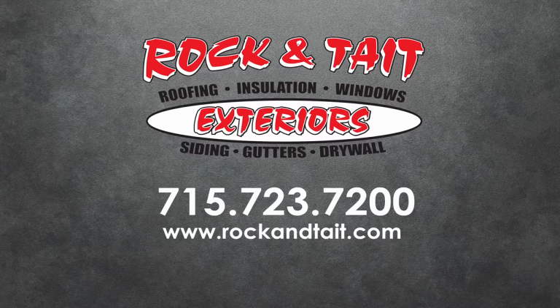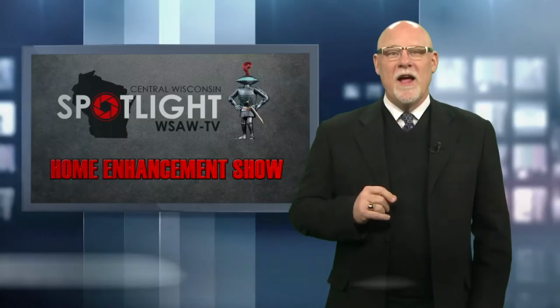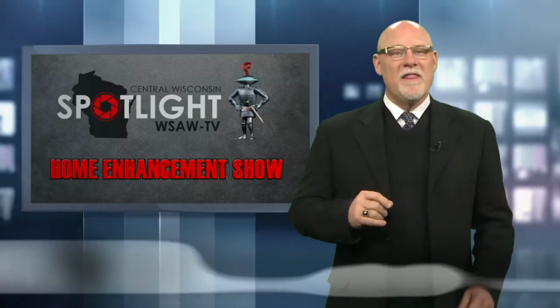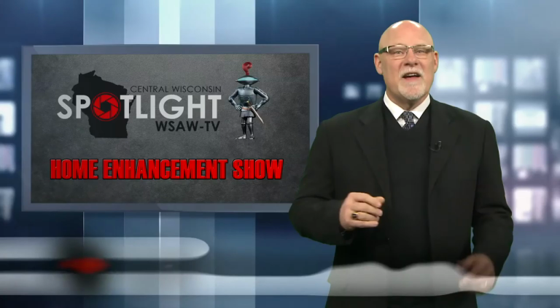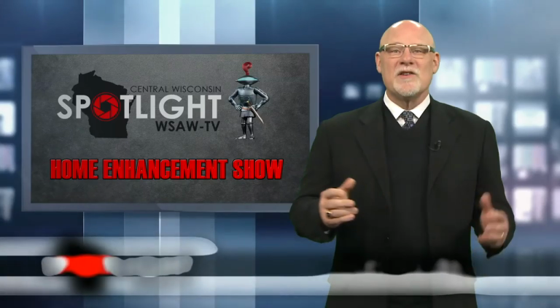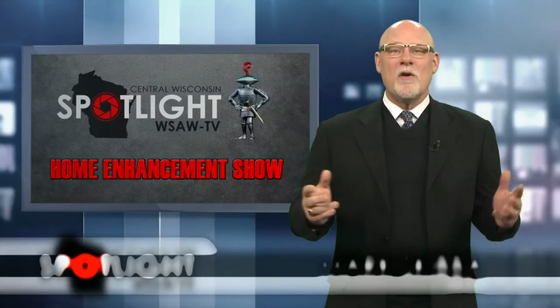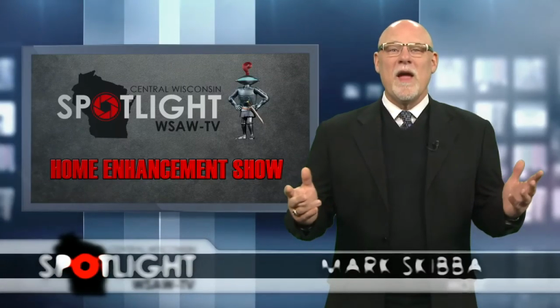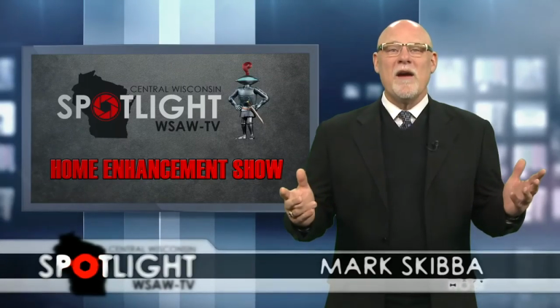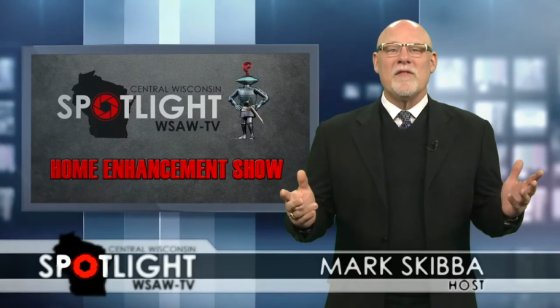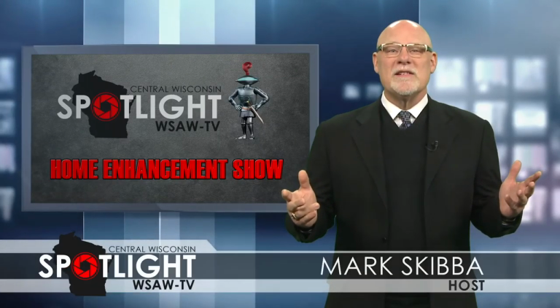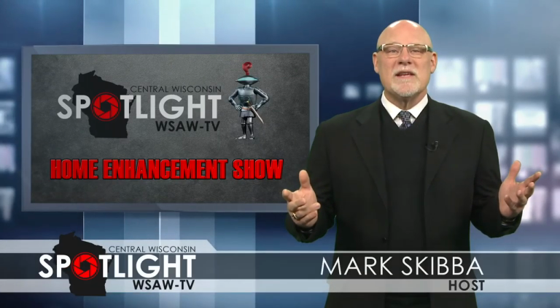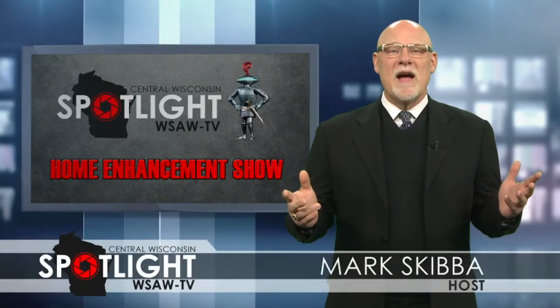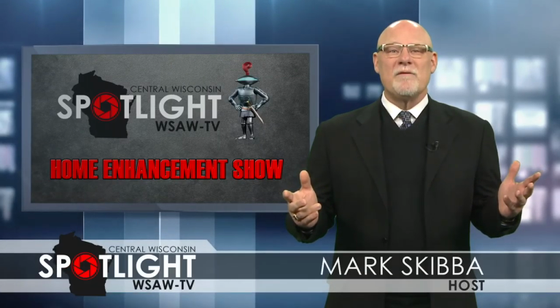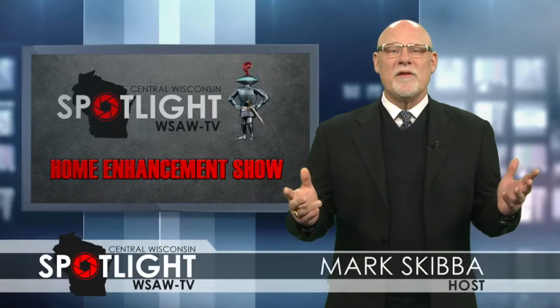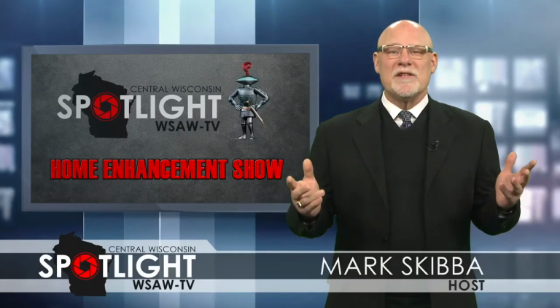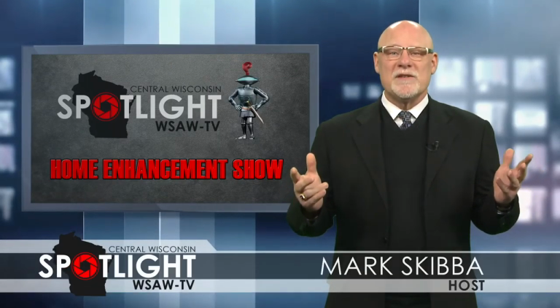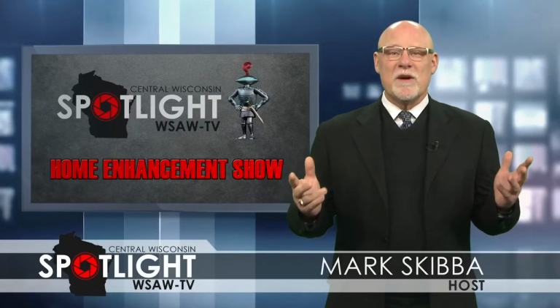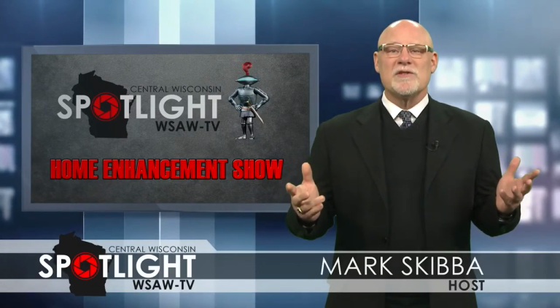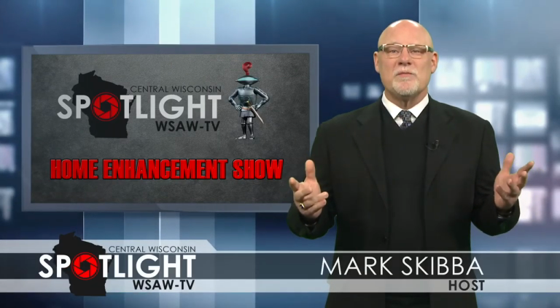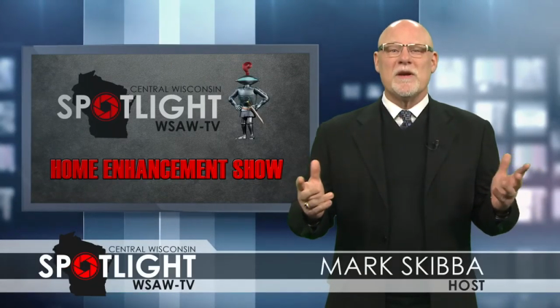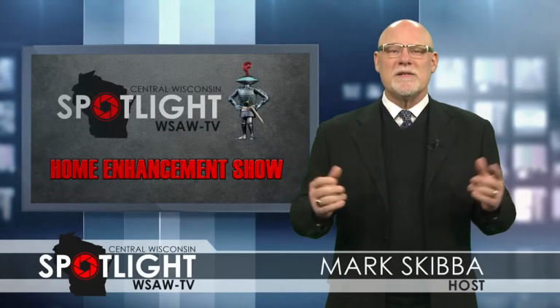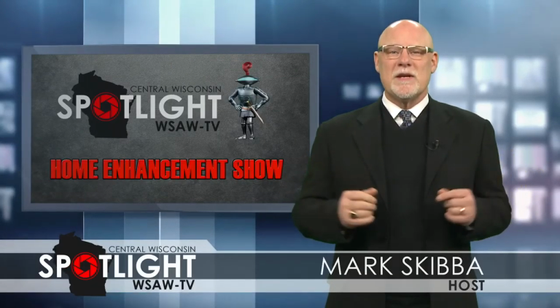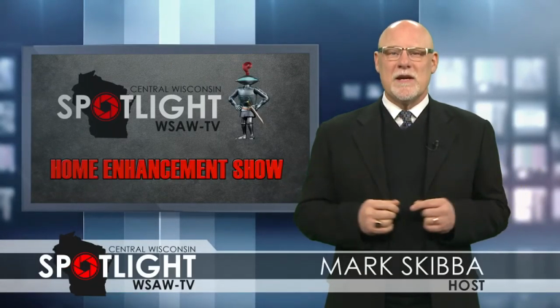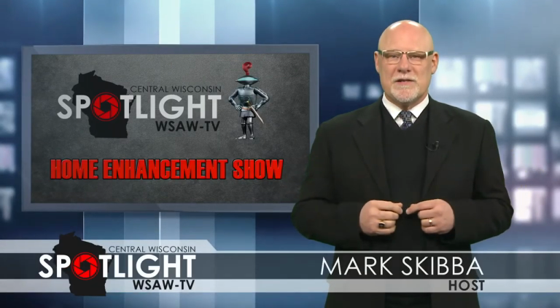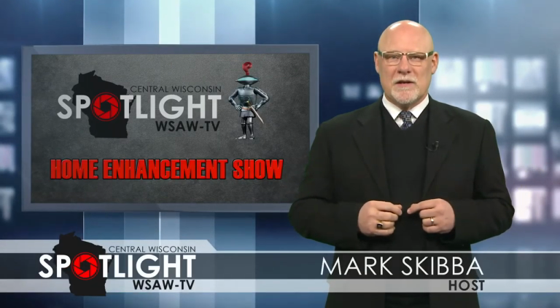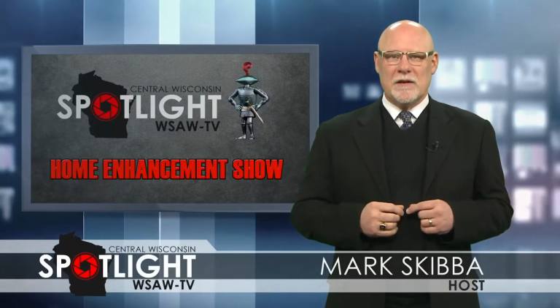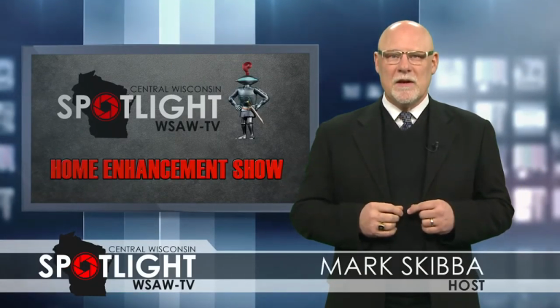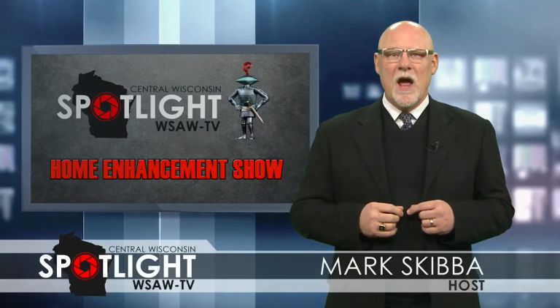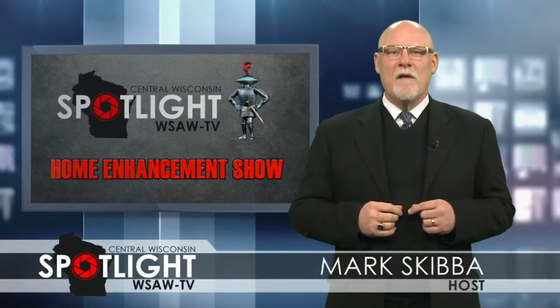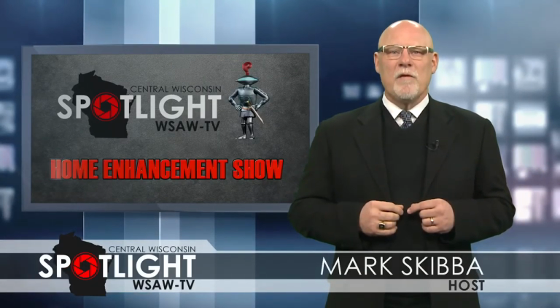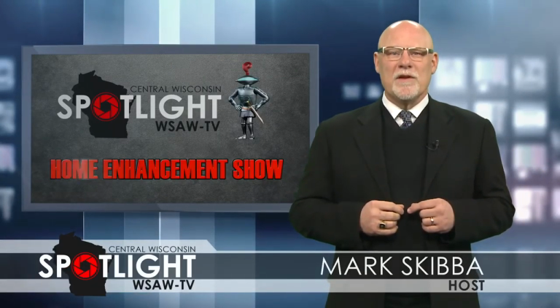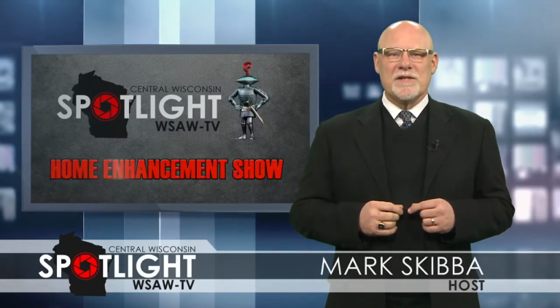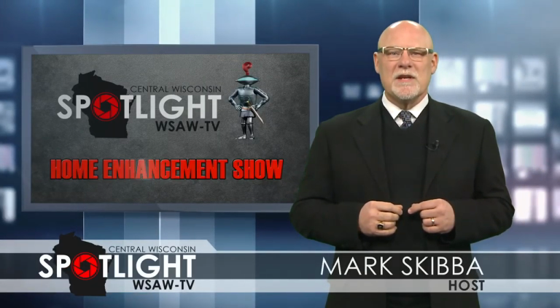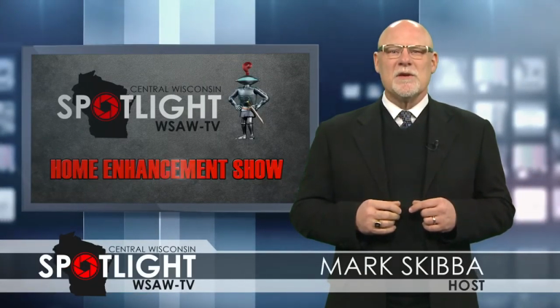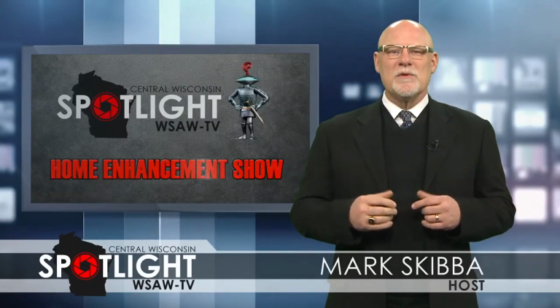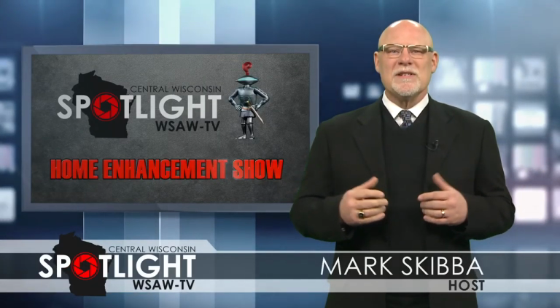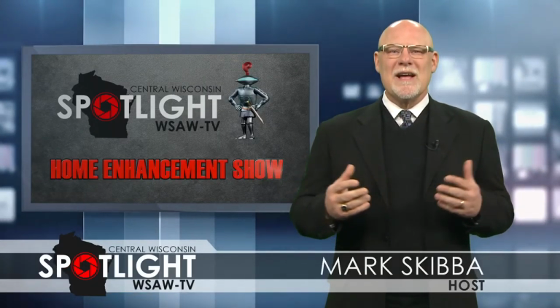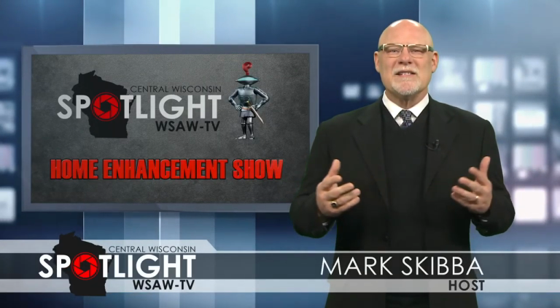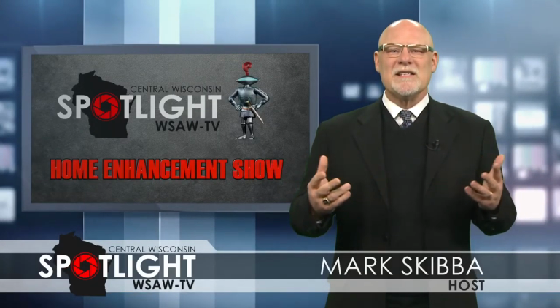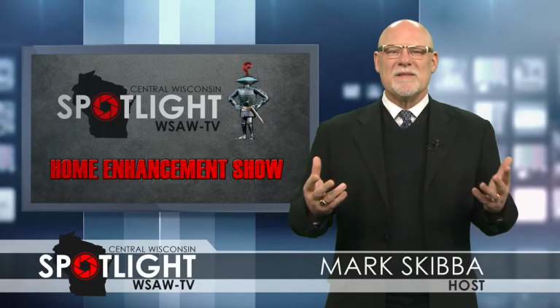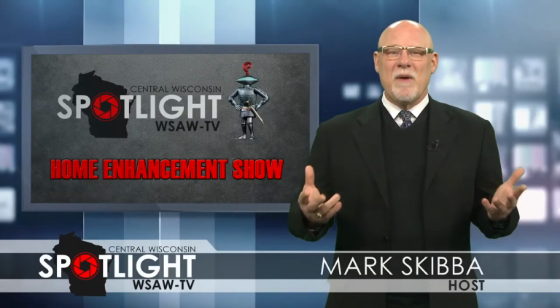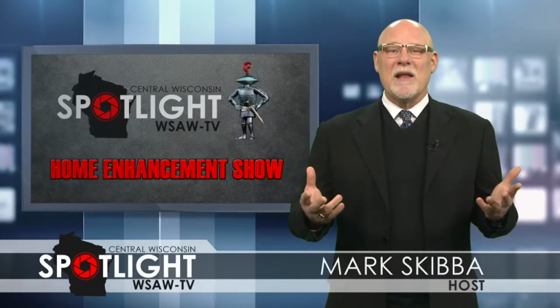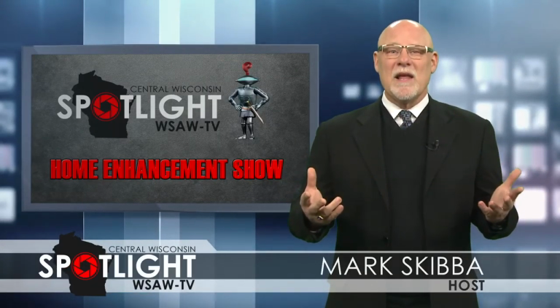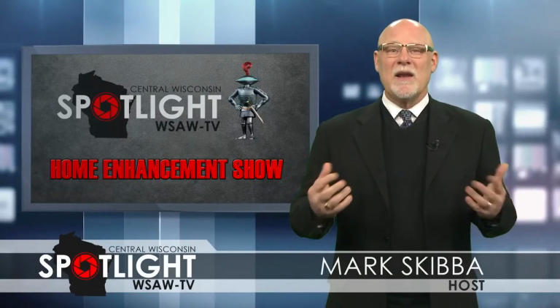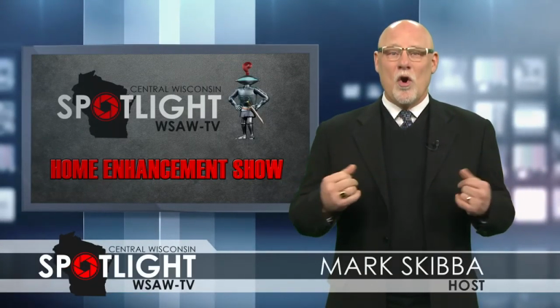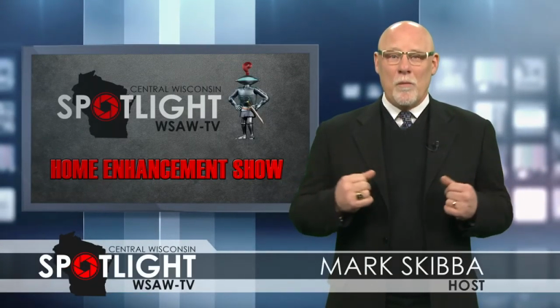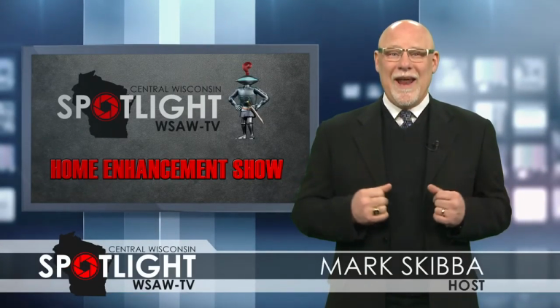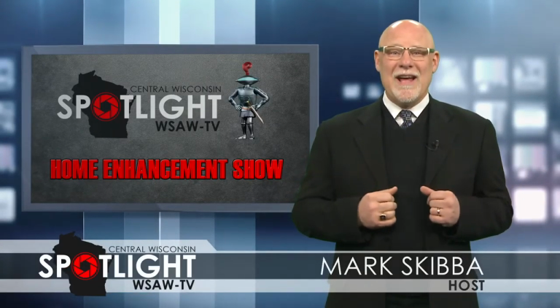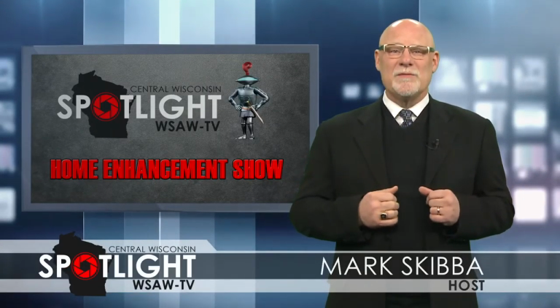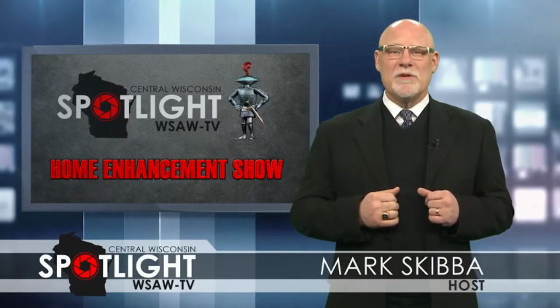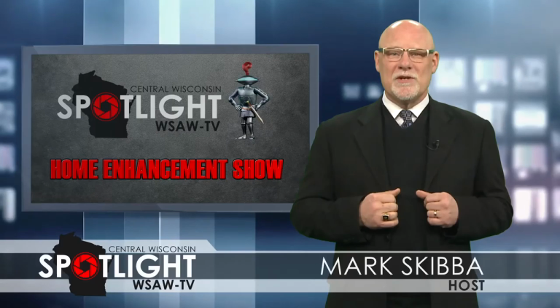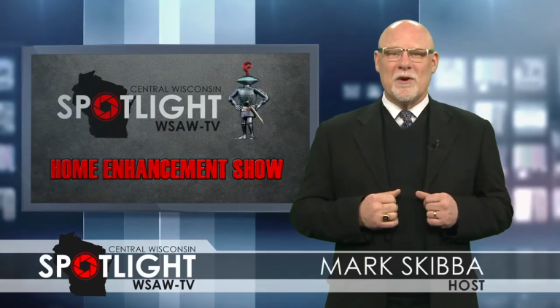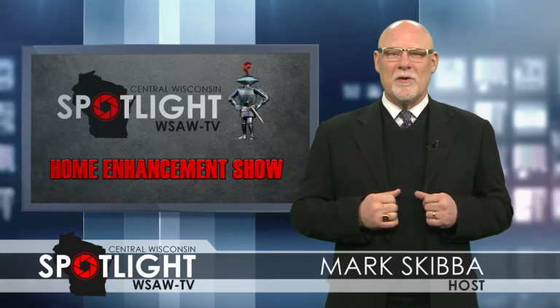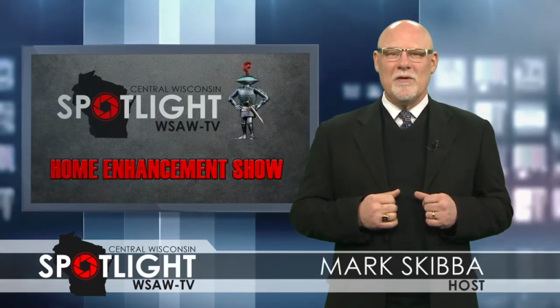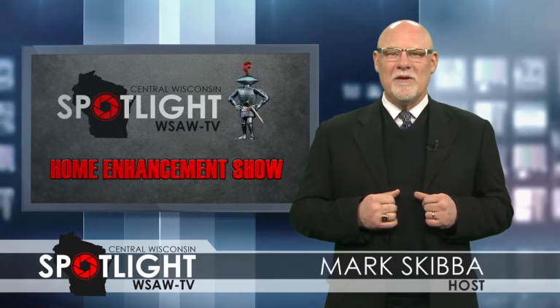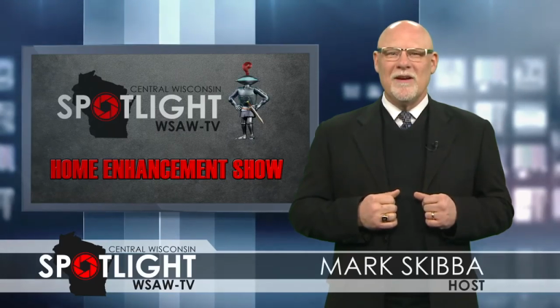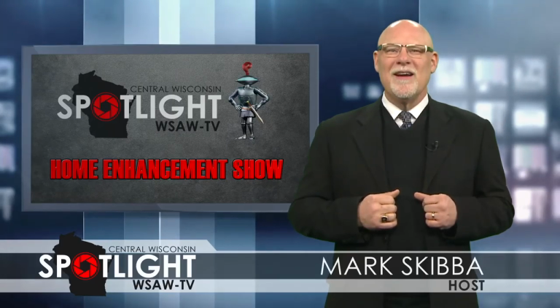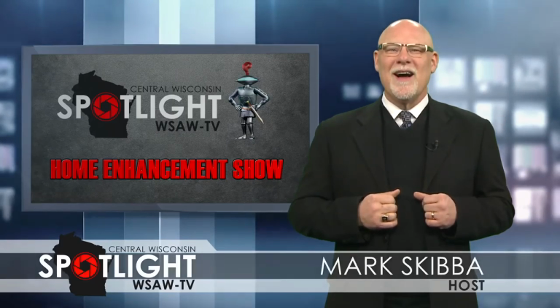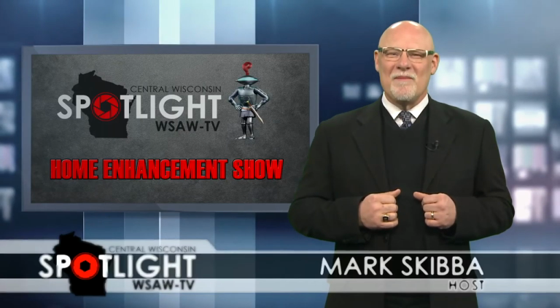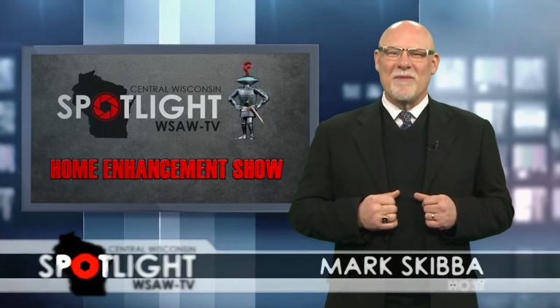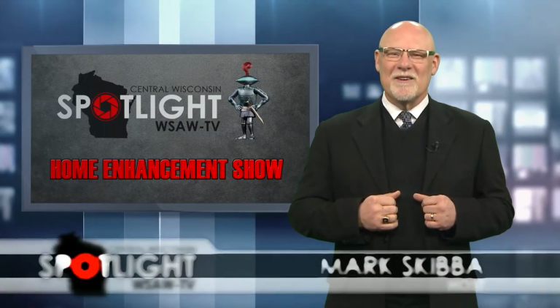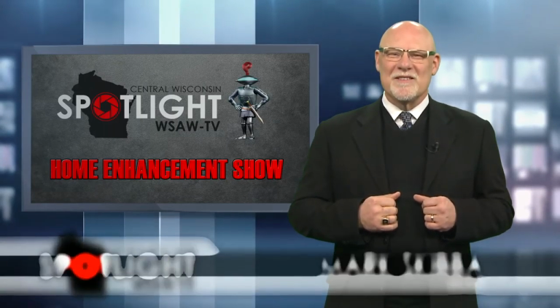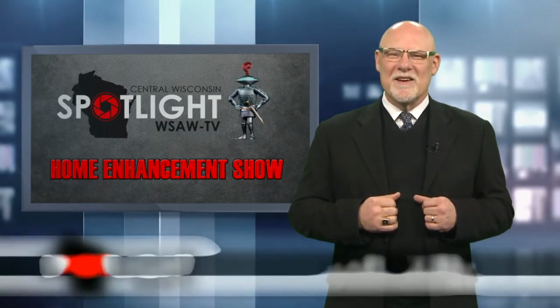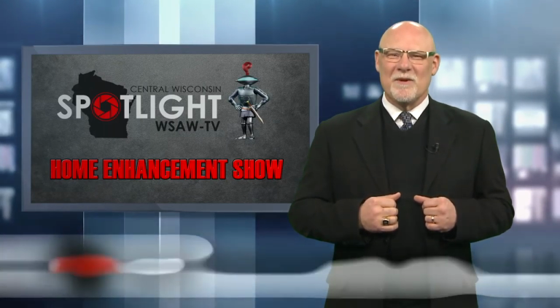That's all we have for this special presentation of the Central Wisconsin Spotlight Home Enhancement Show. I'm Mark Skibba.